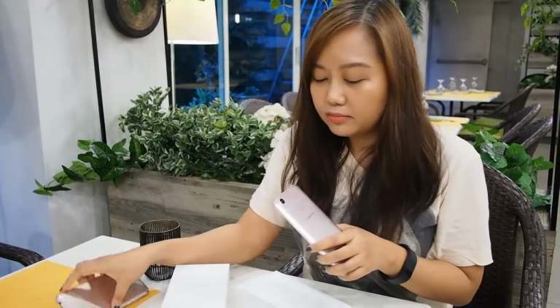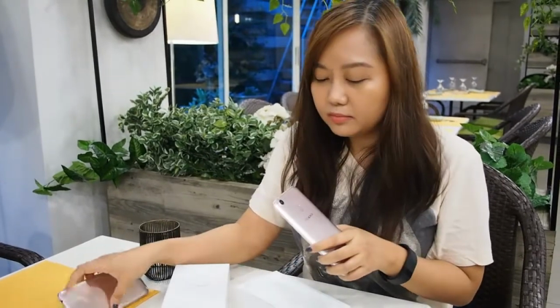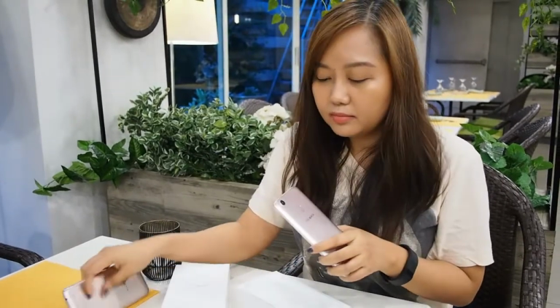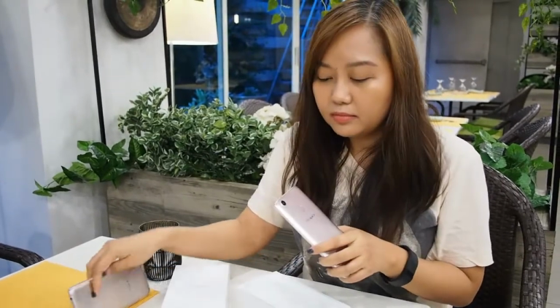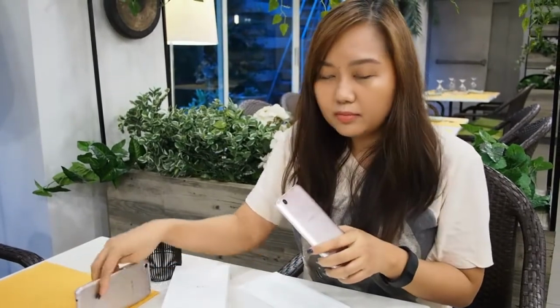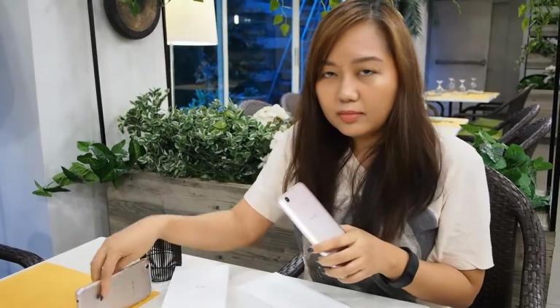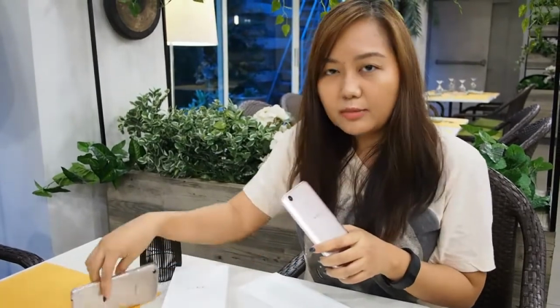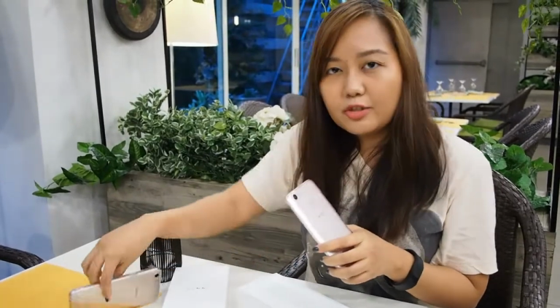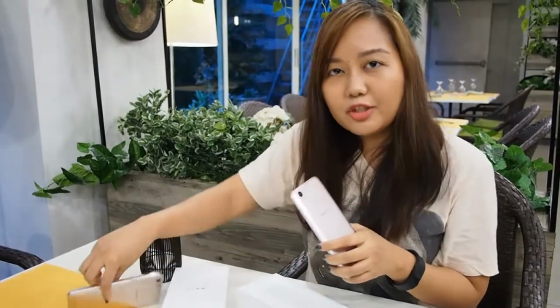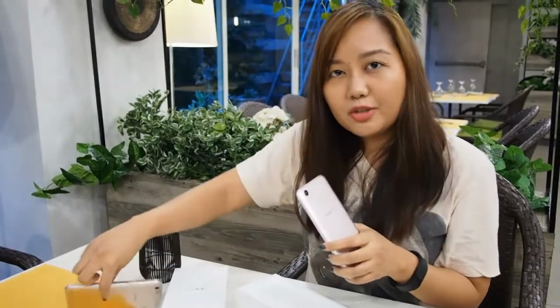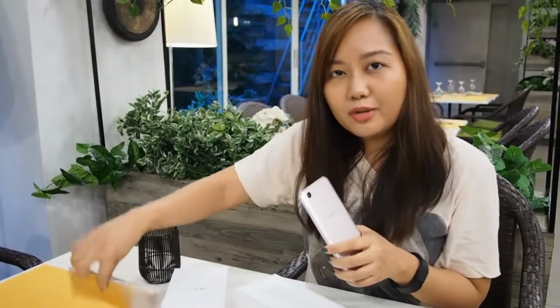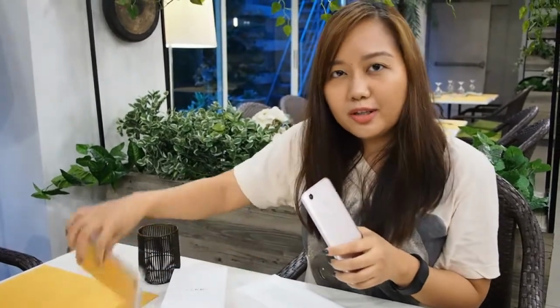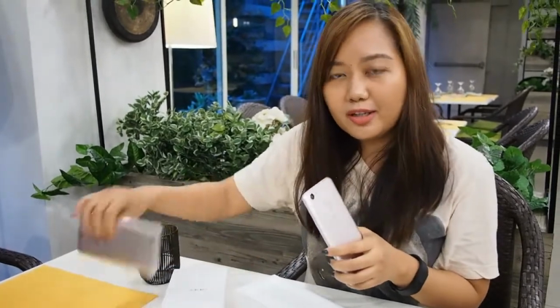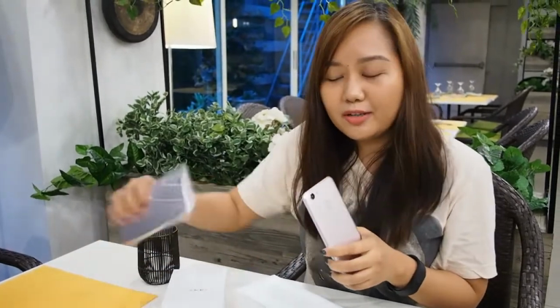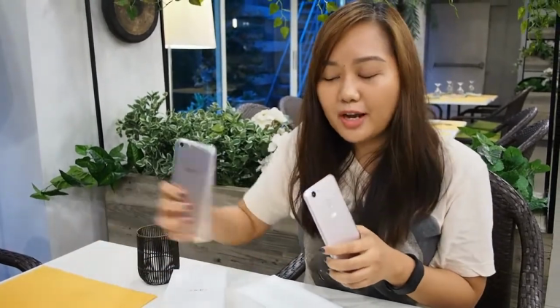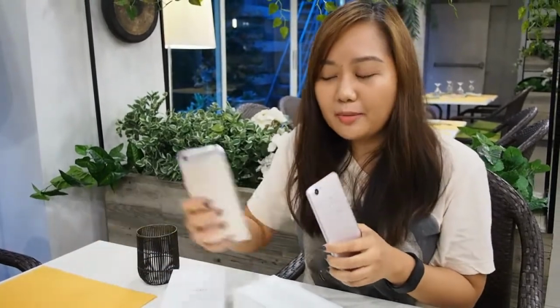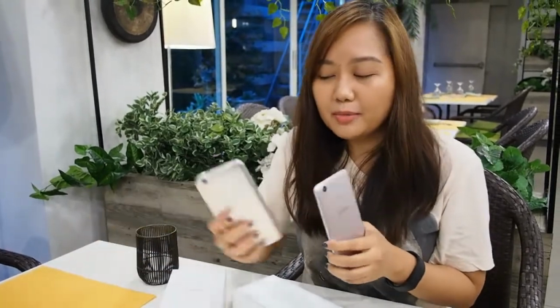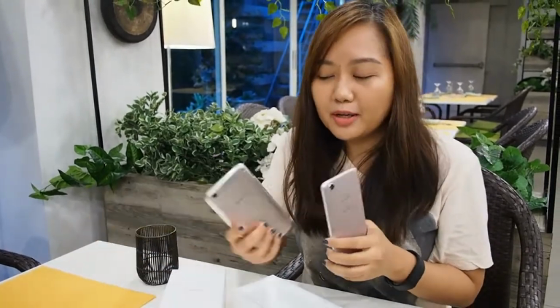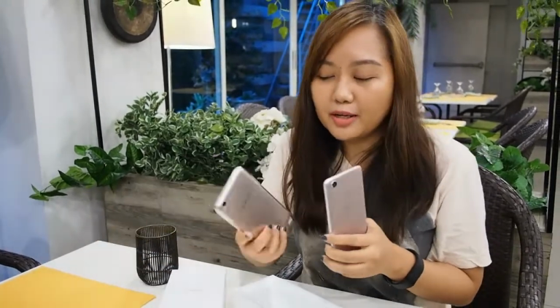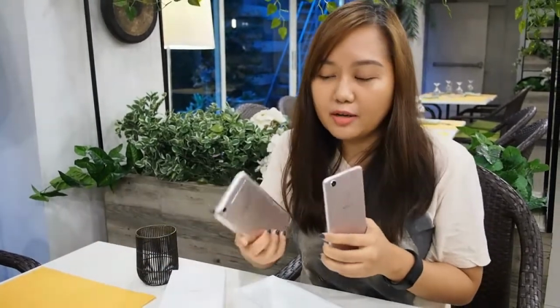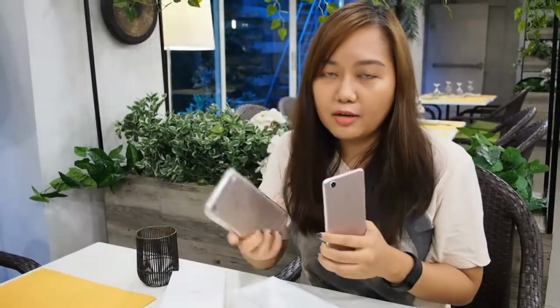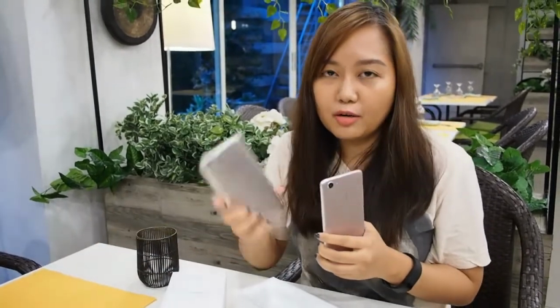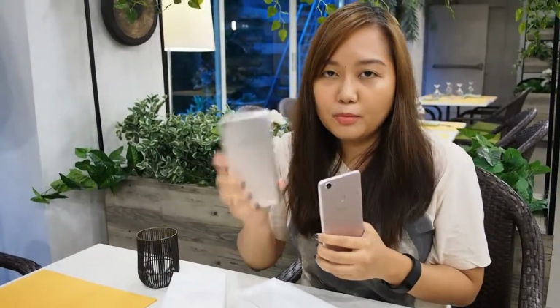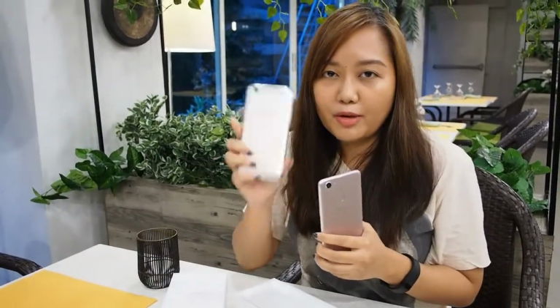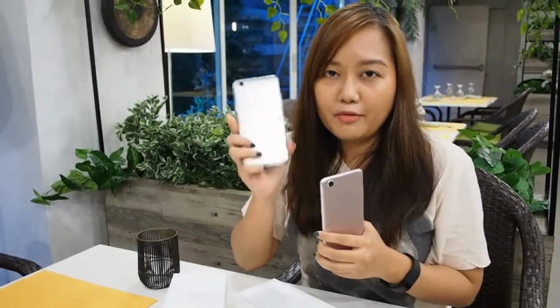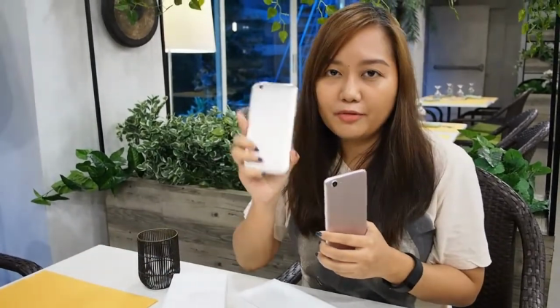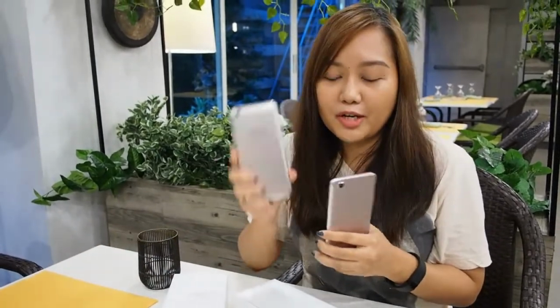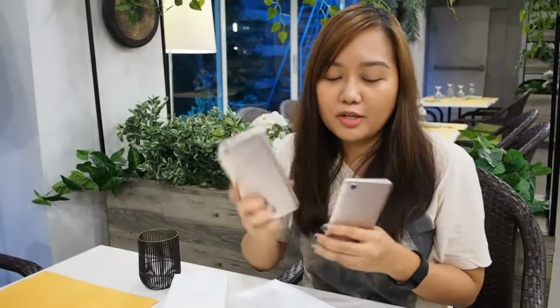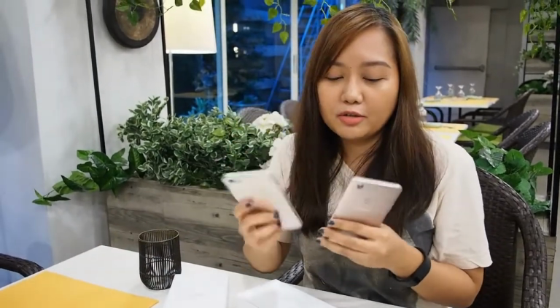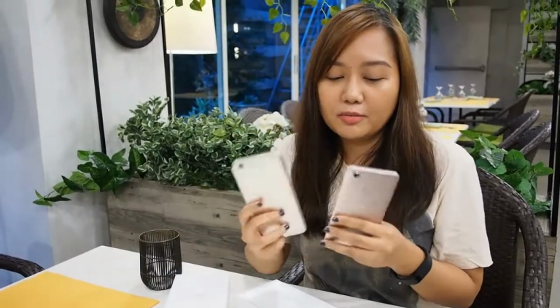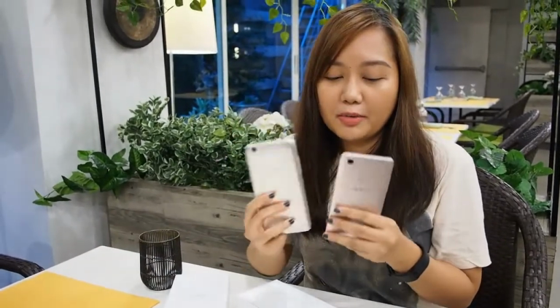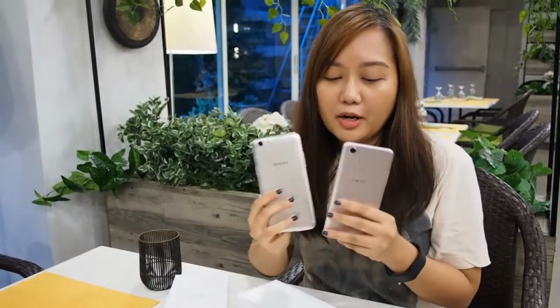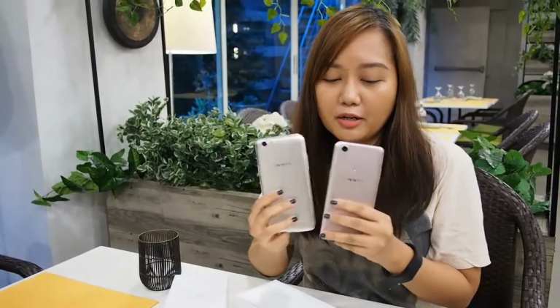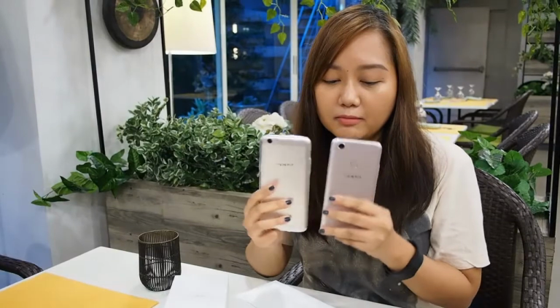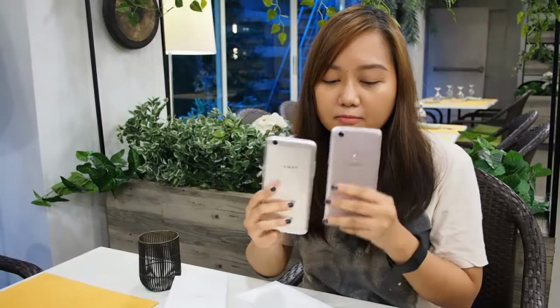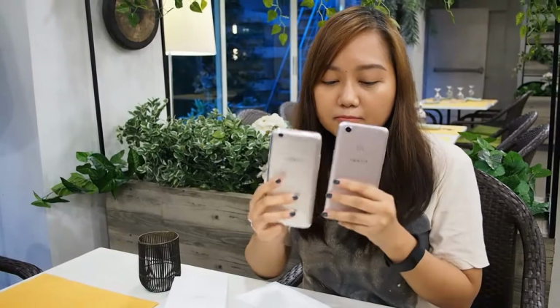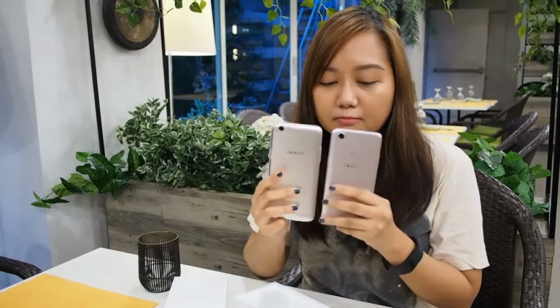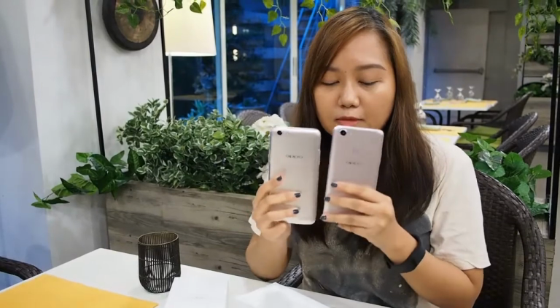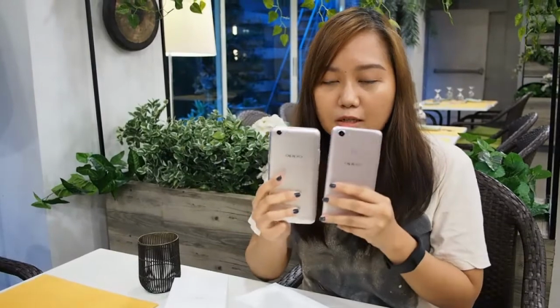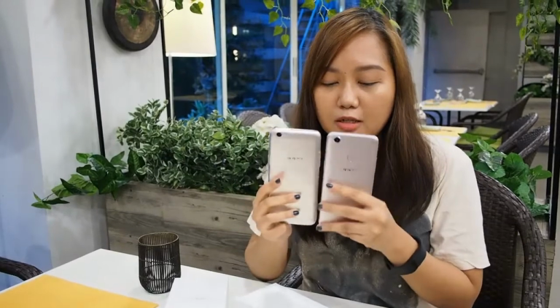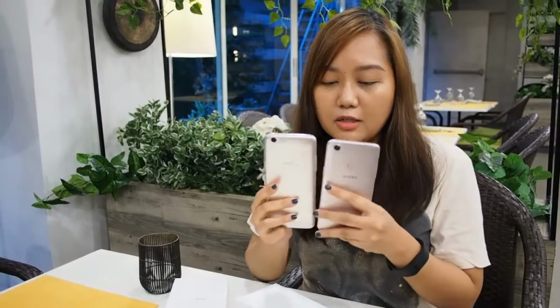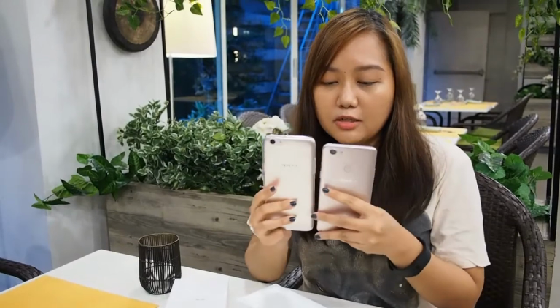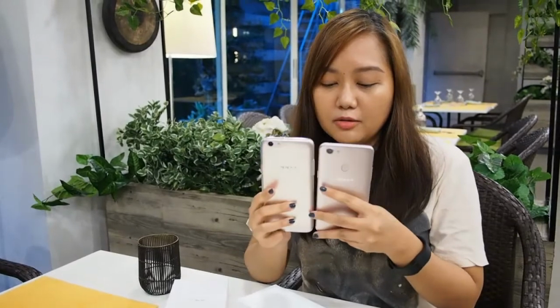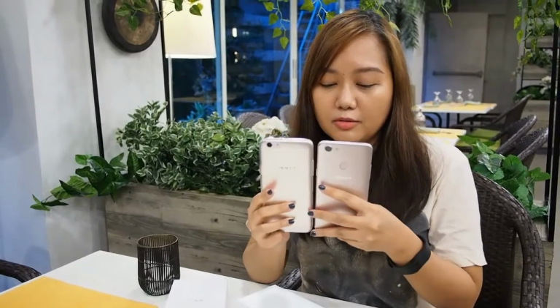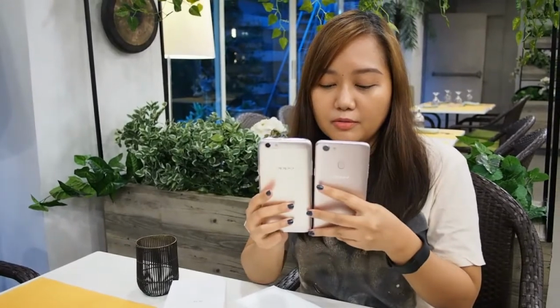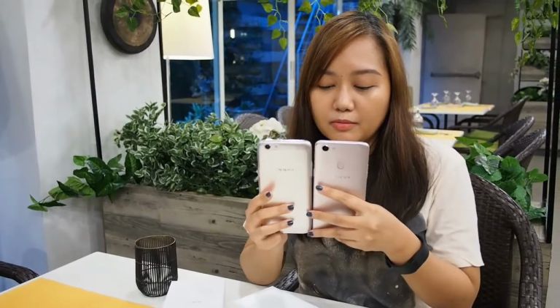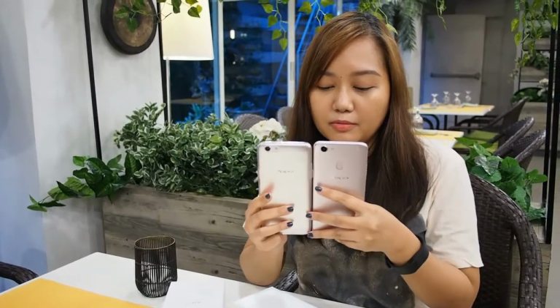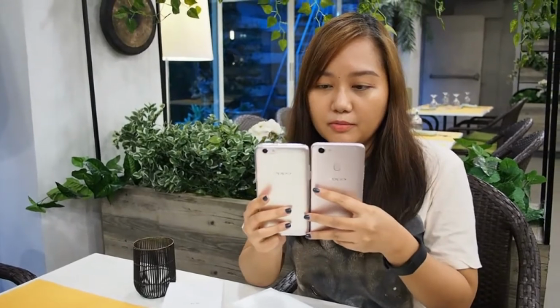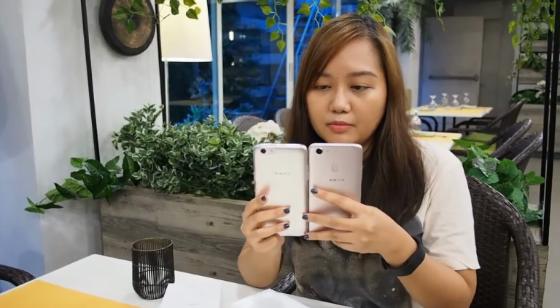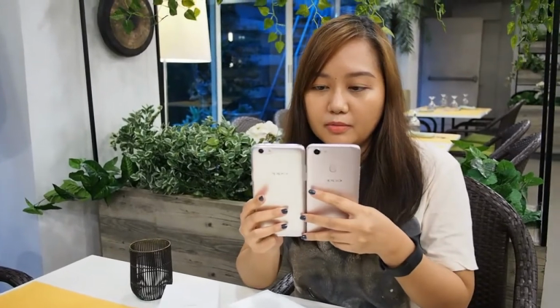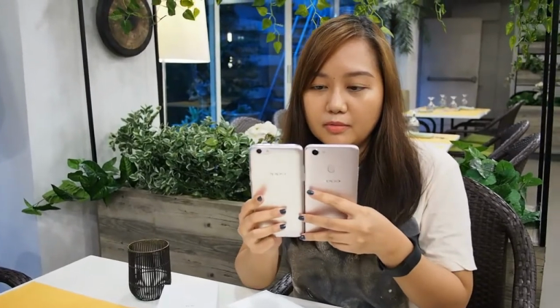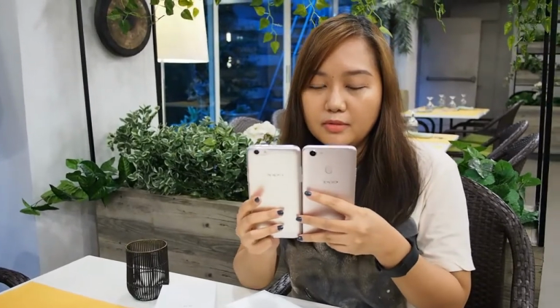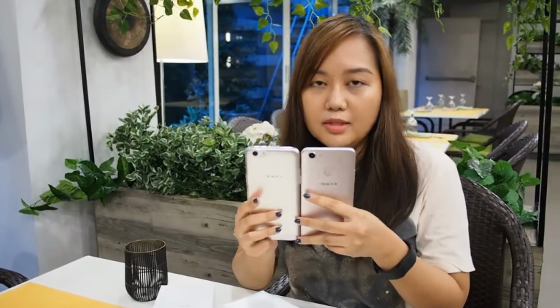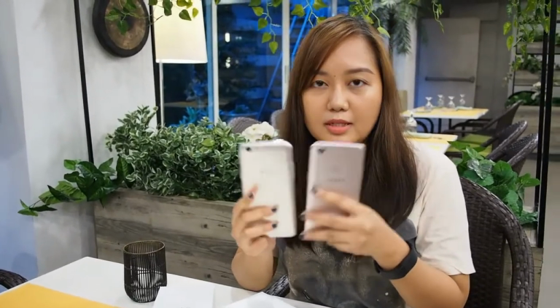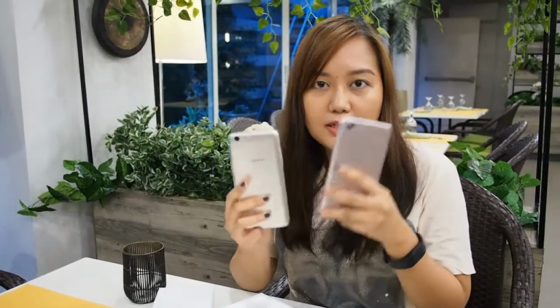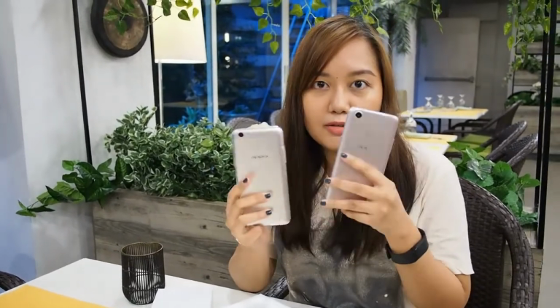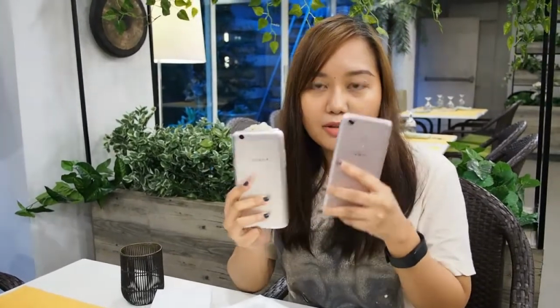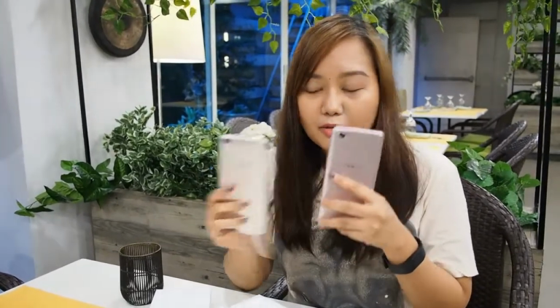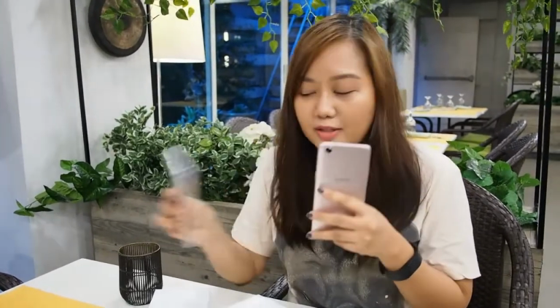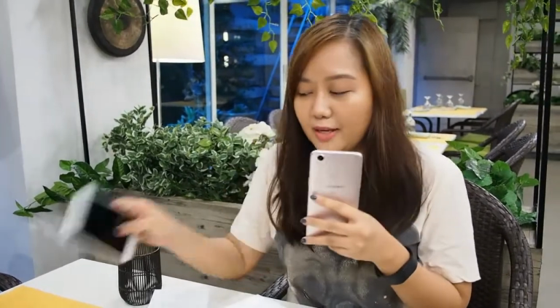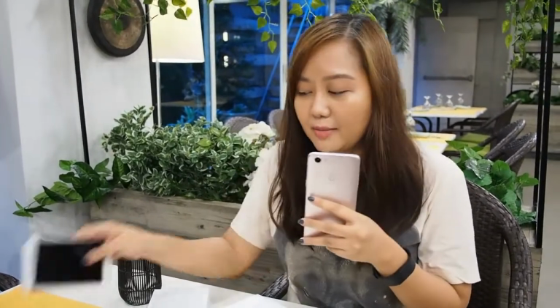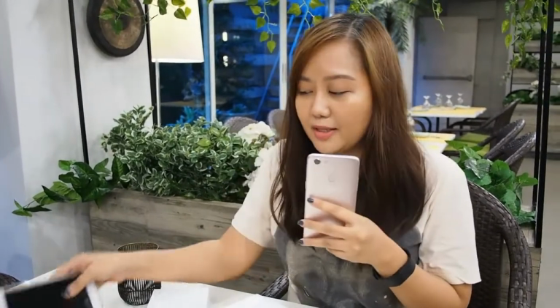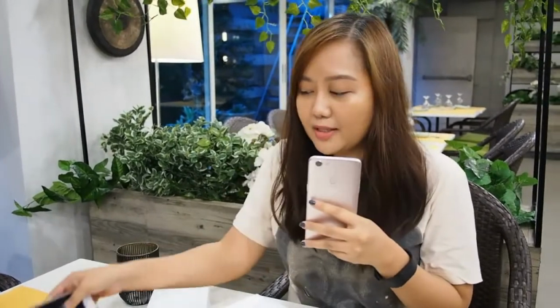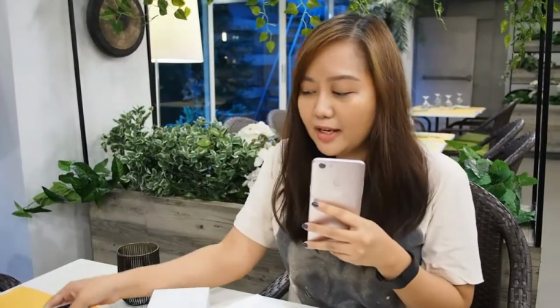Let me just quickly grab my Oppo M3 here. This is a little side-by-side.